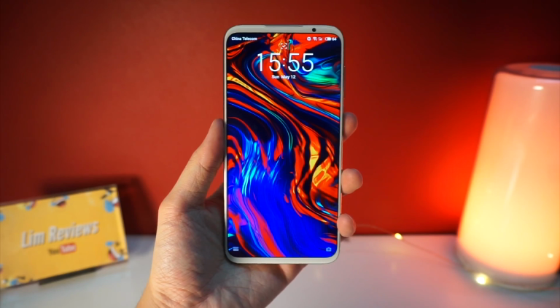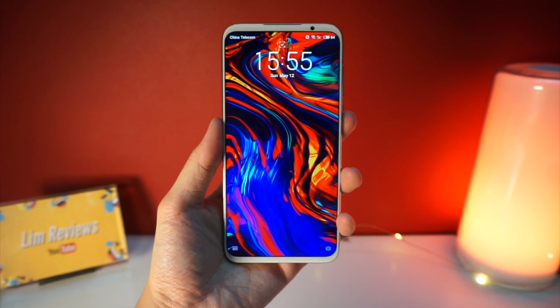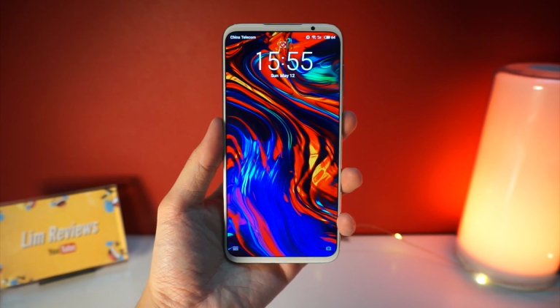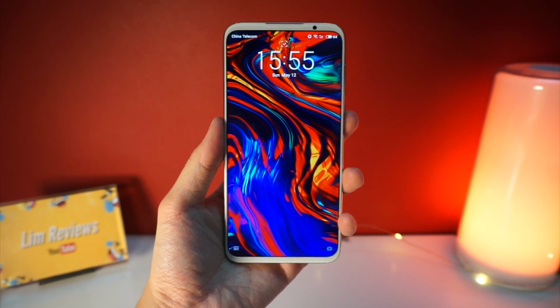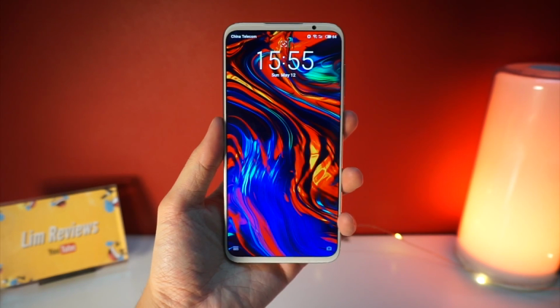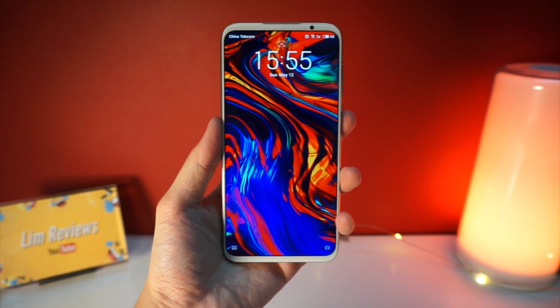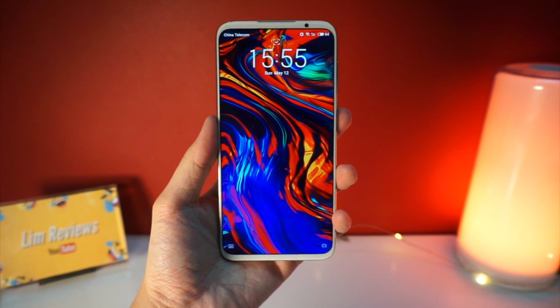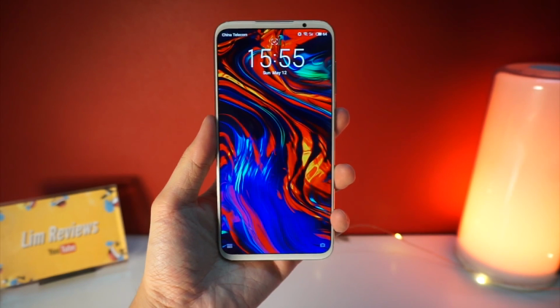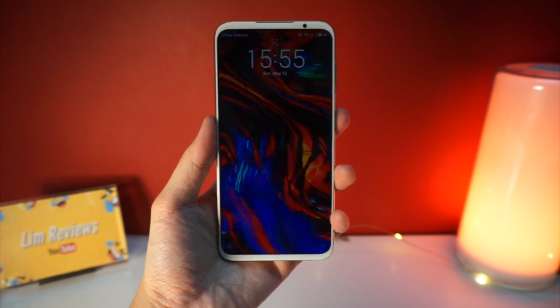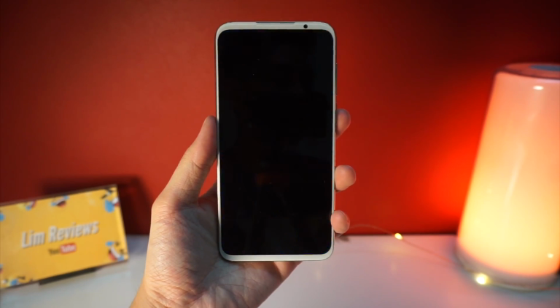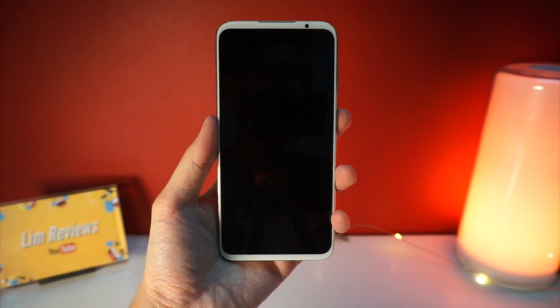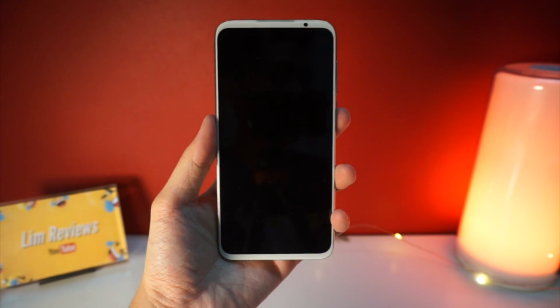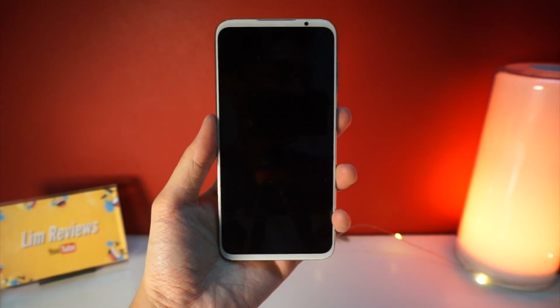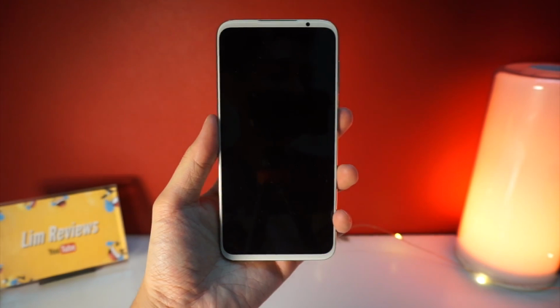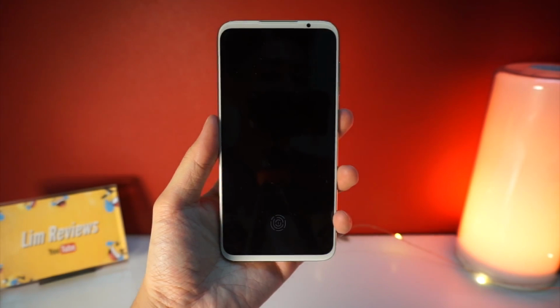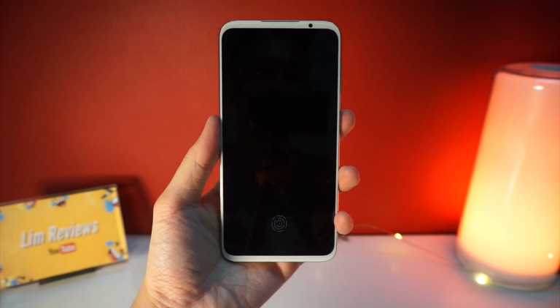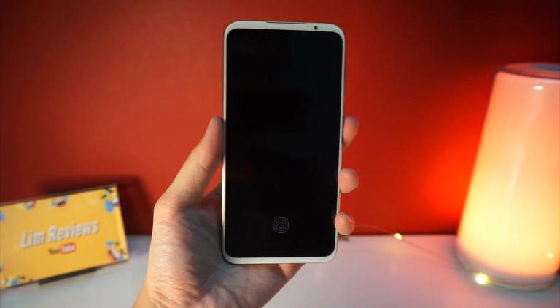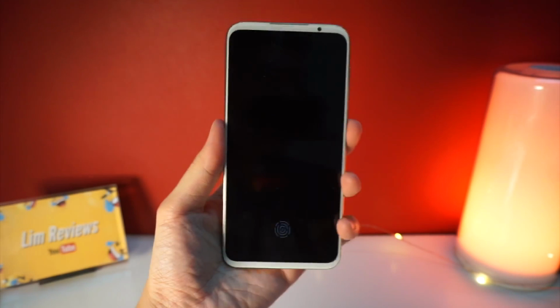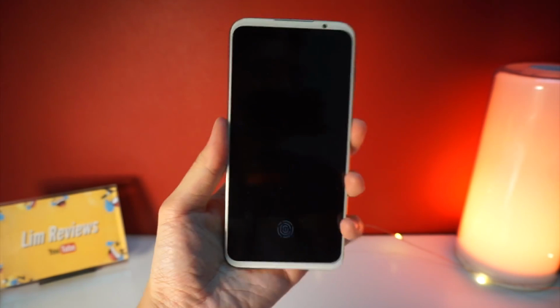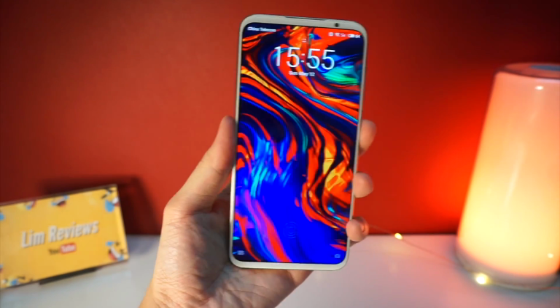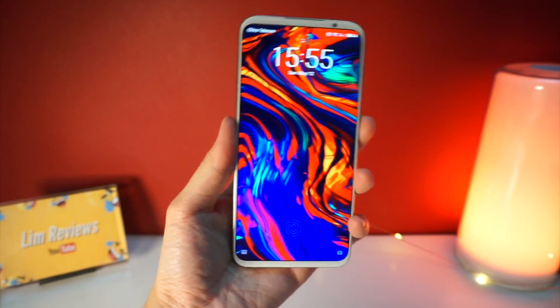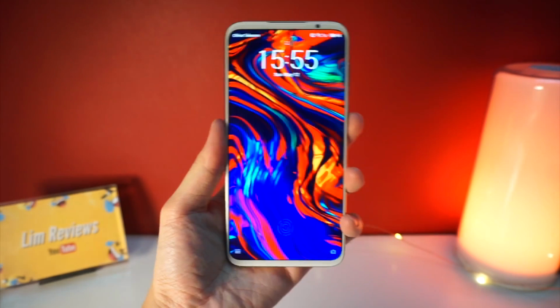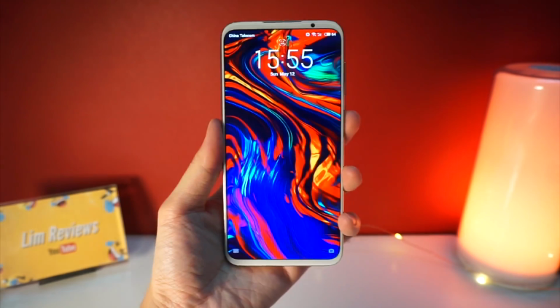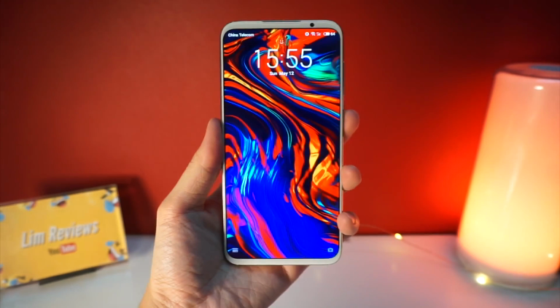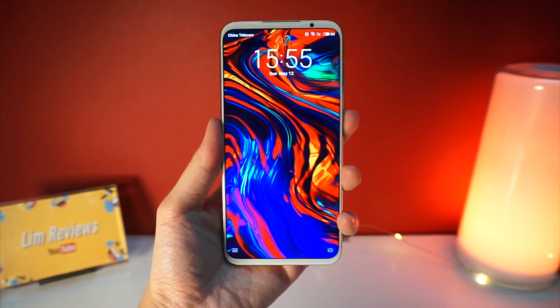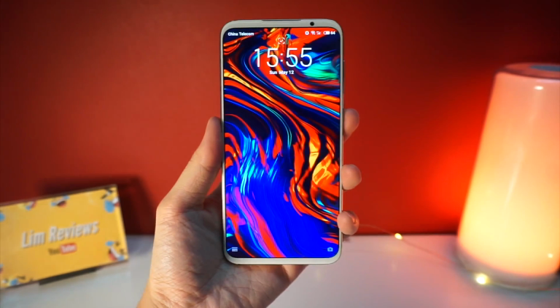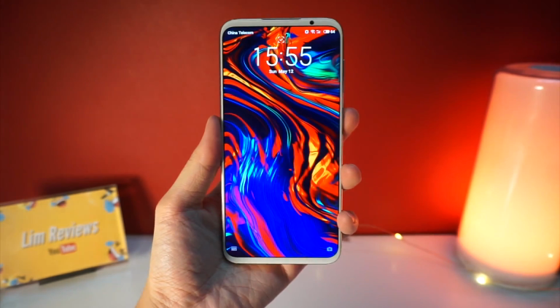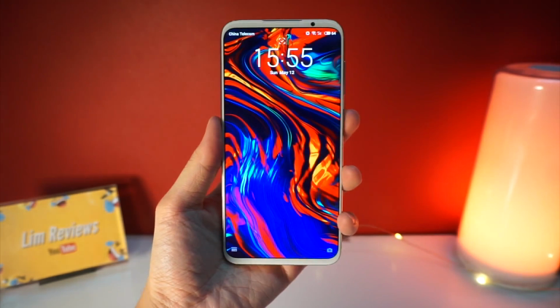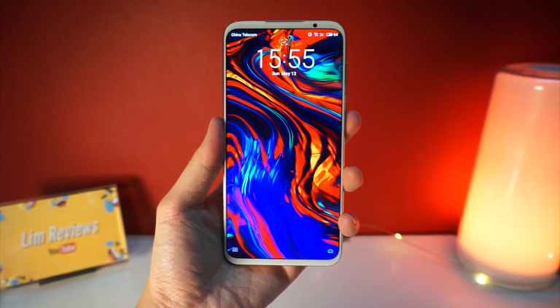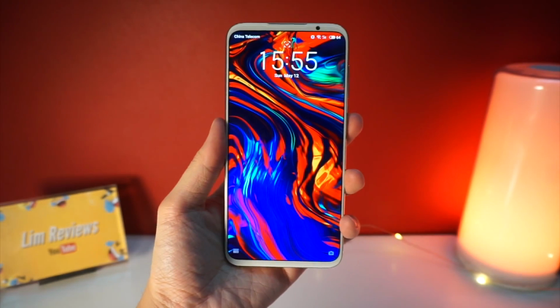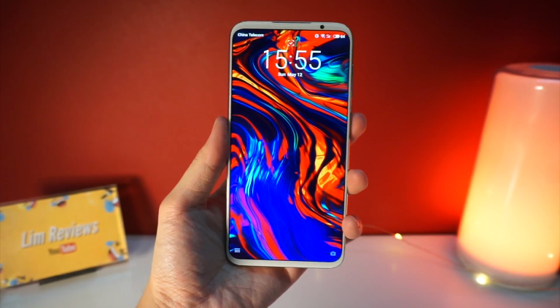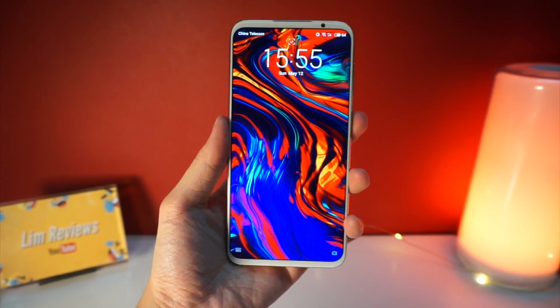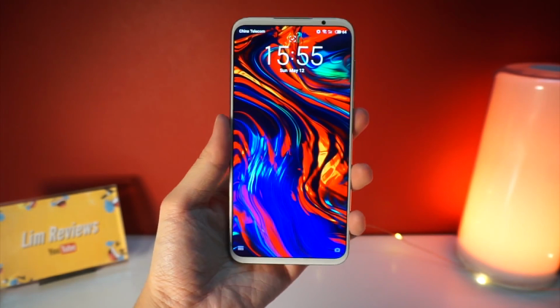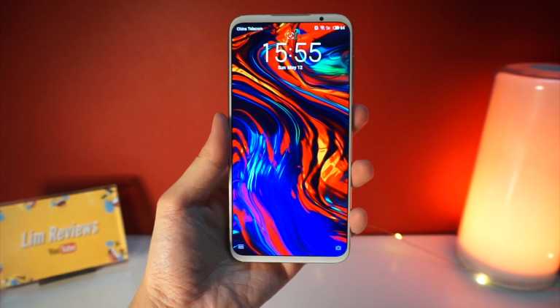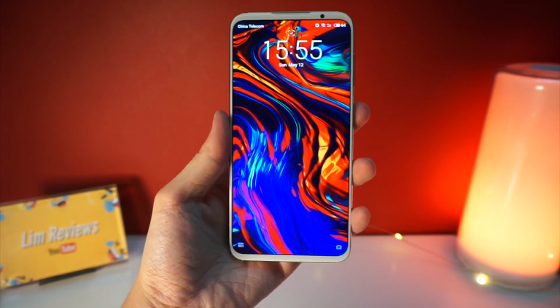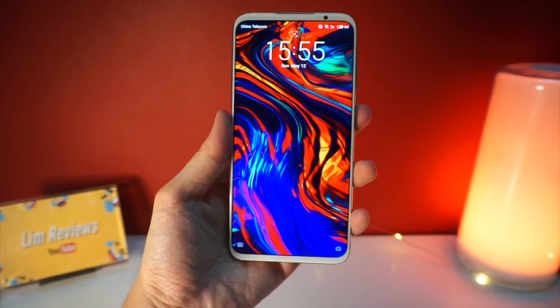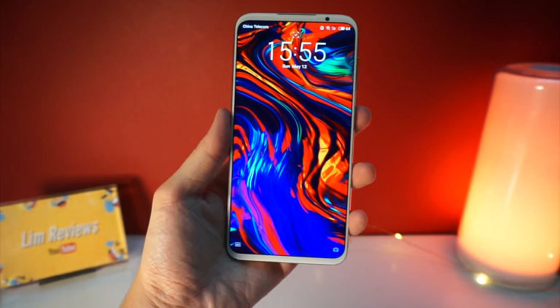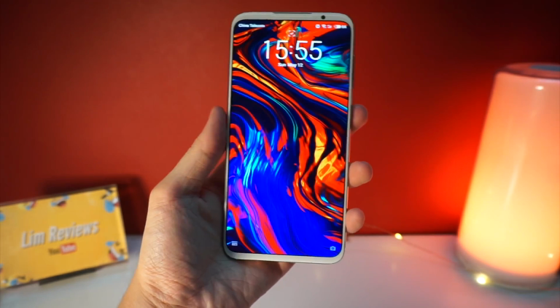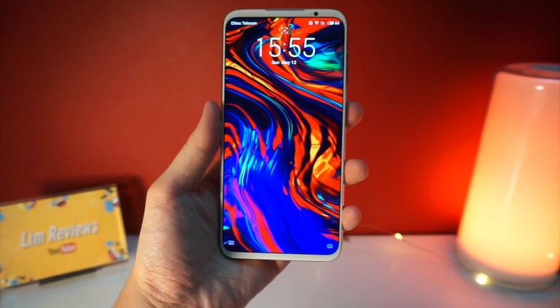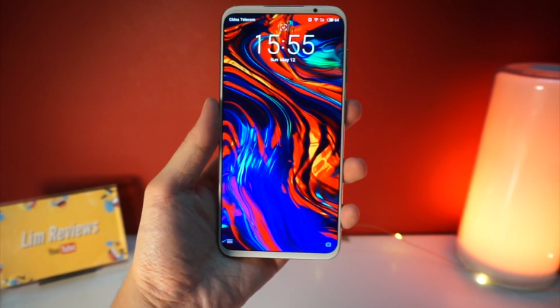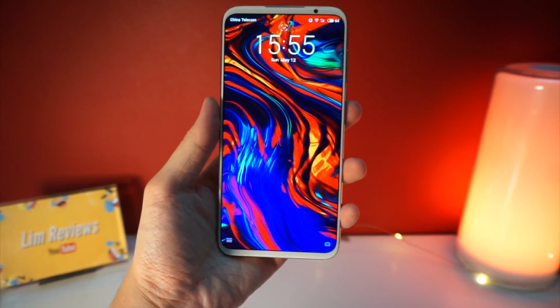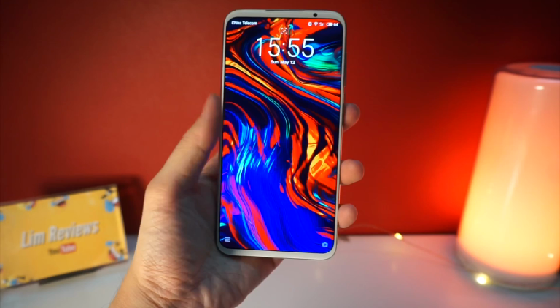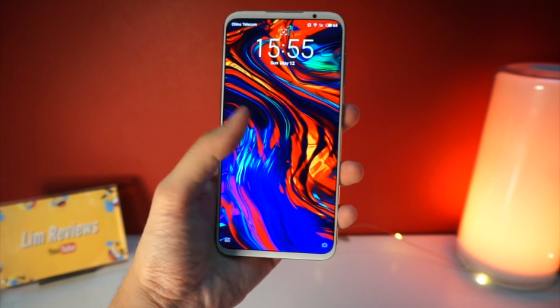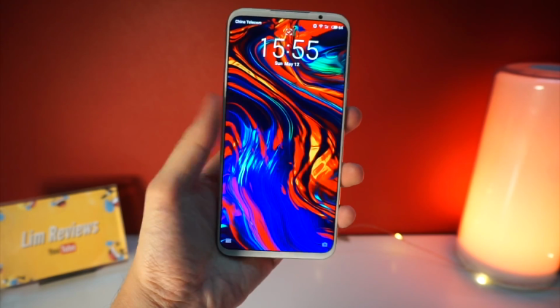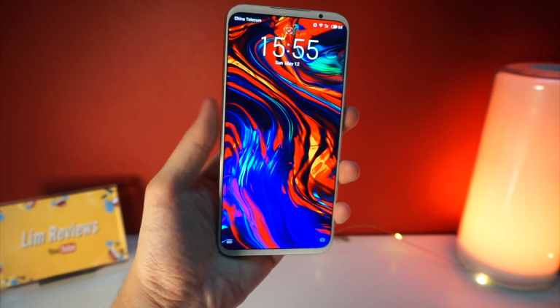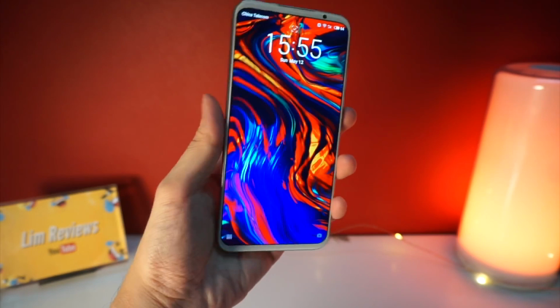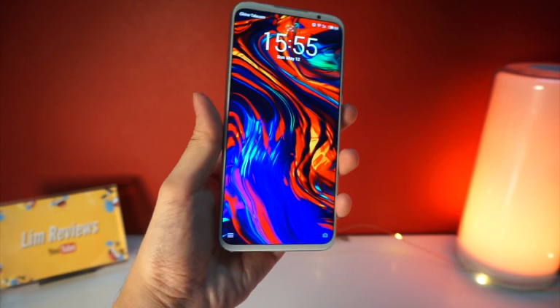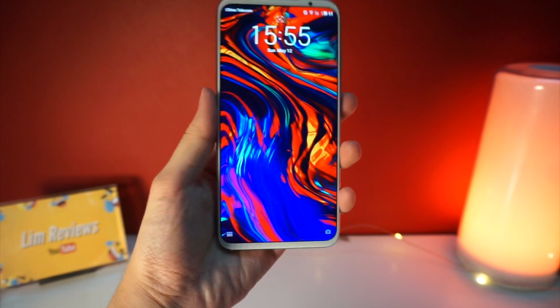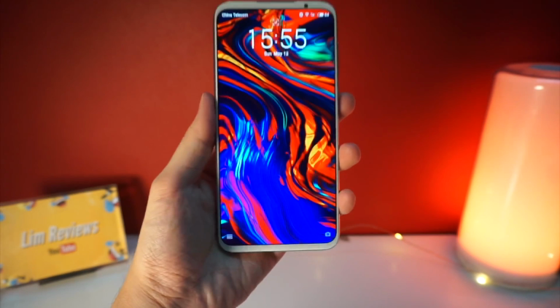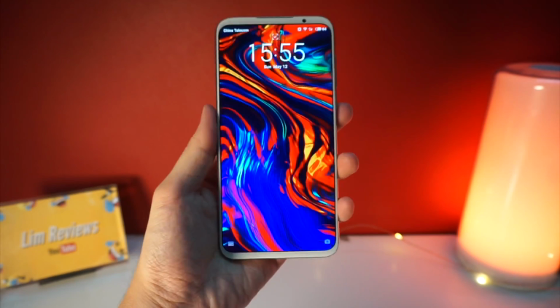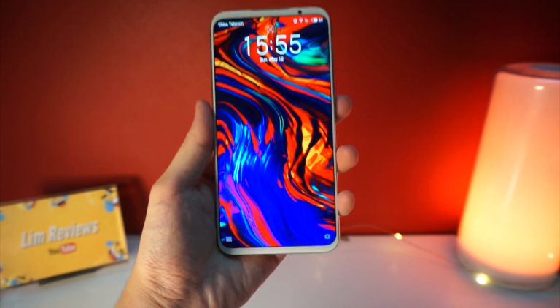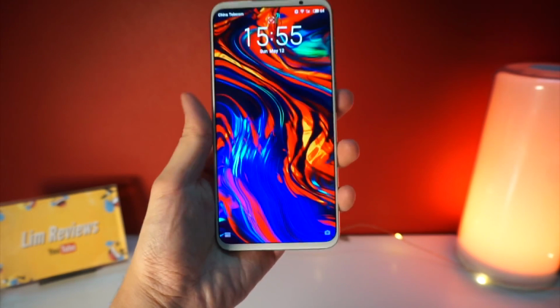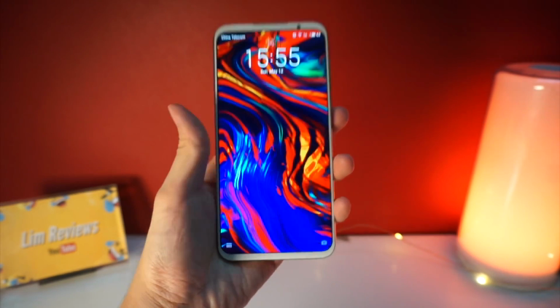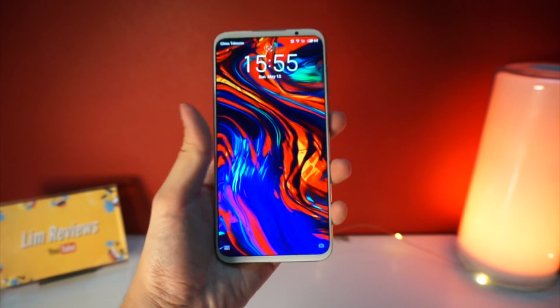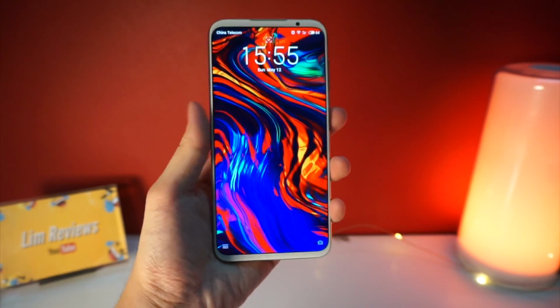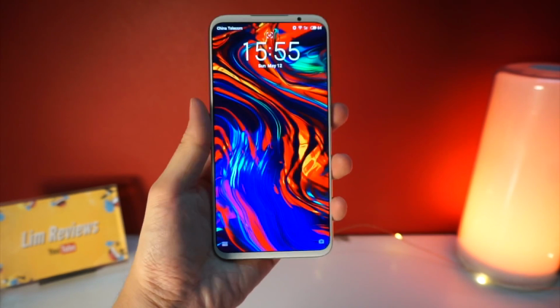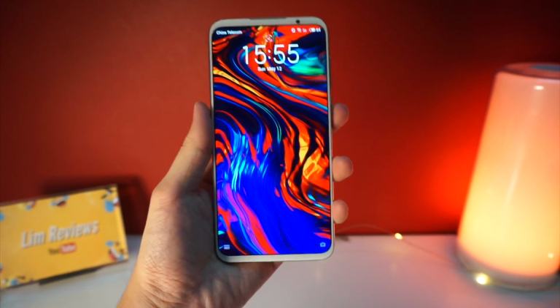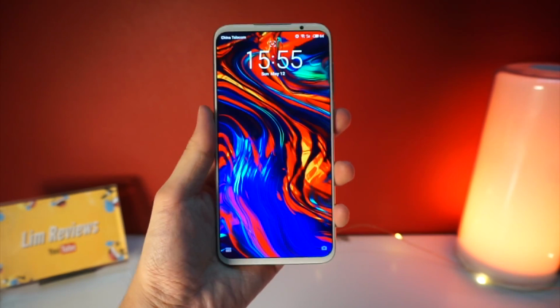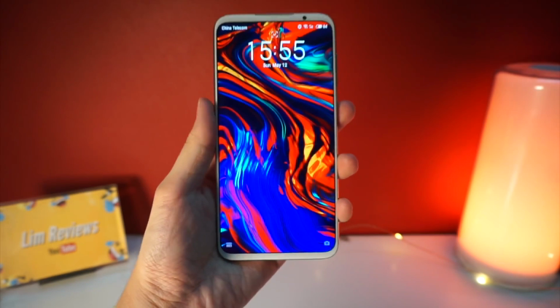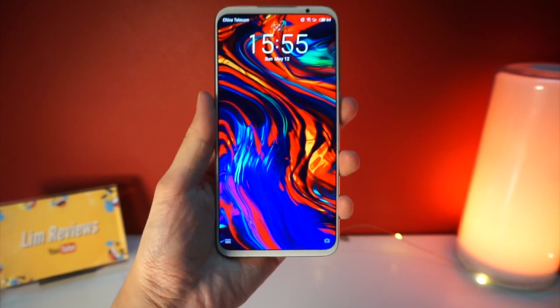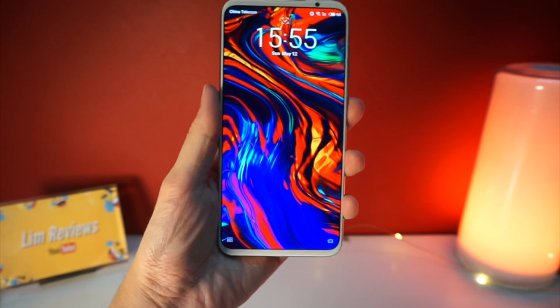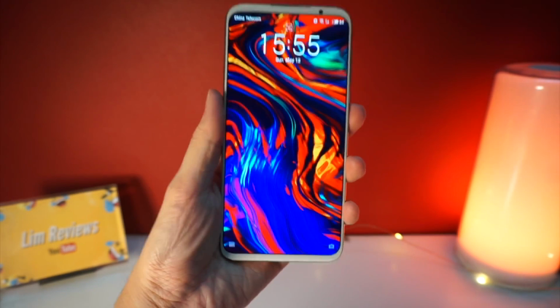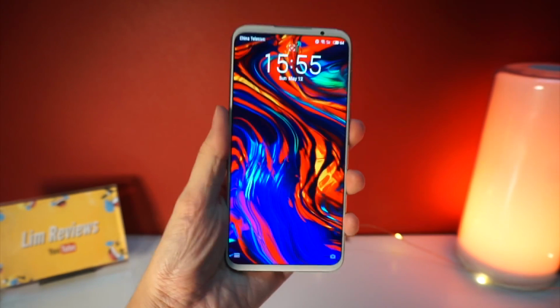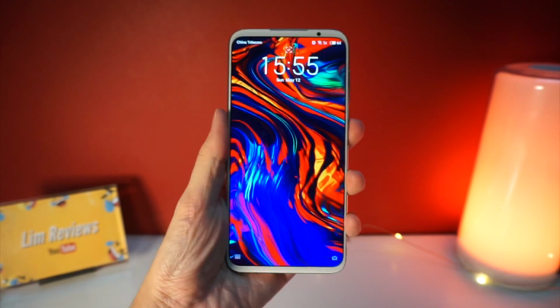Hey guys, welcome back to another video with Lim Reviews. Today I would like to share with you my brief experience with the Meizu 16S.